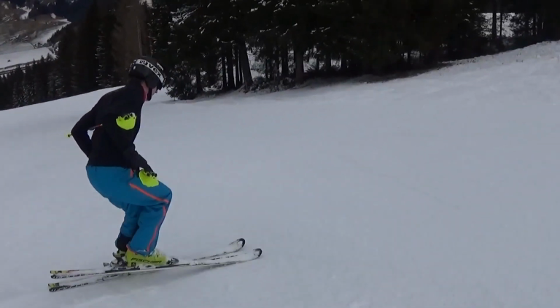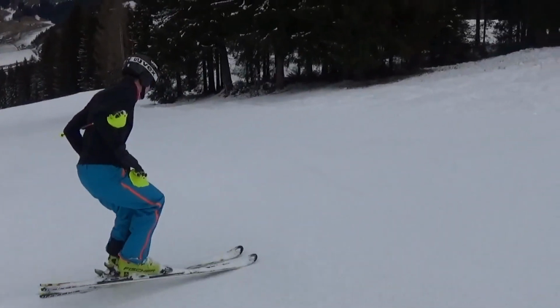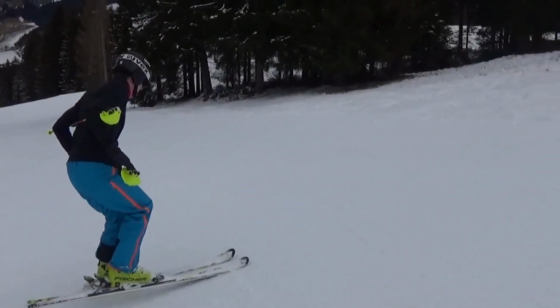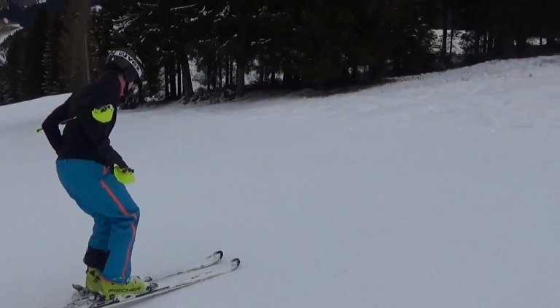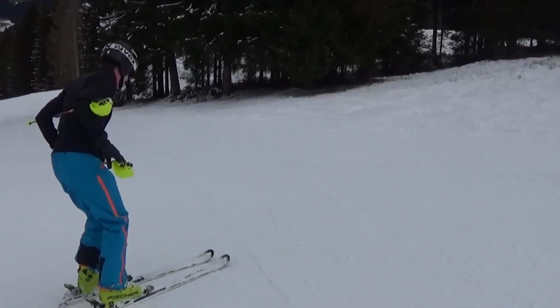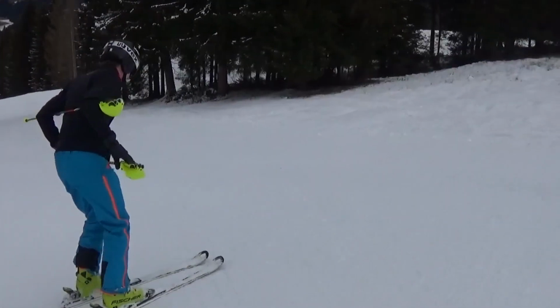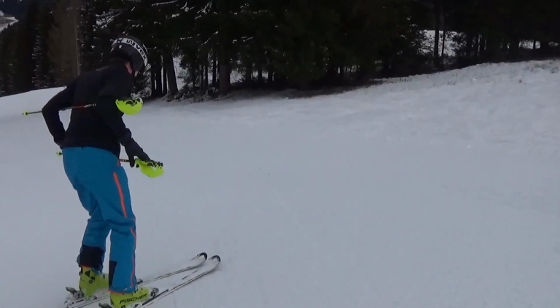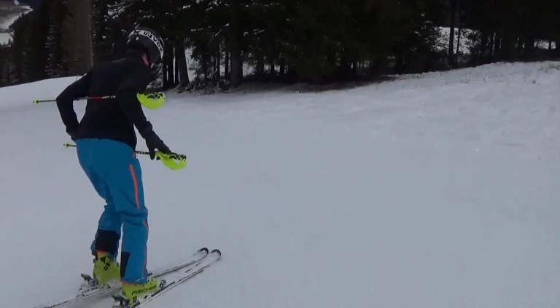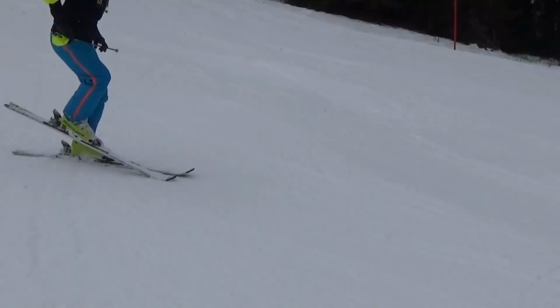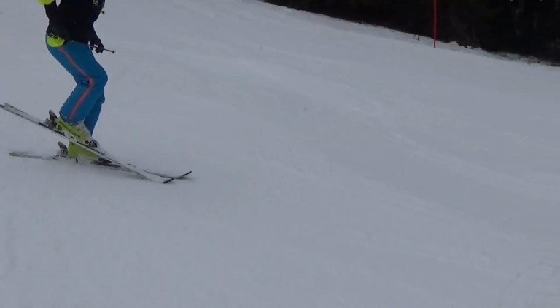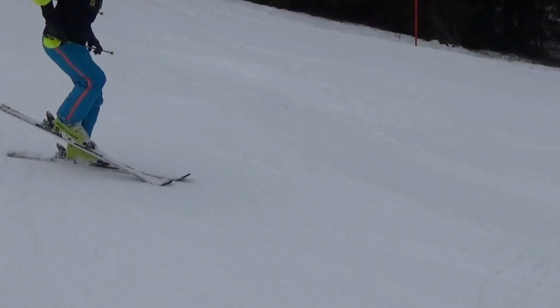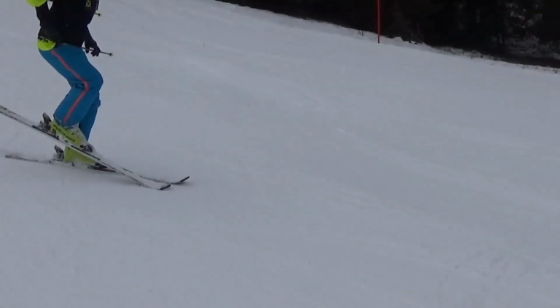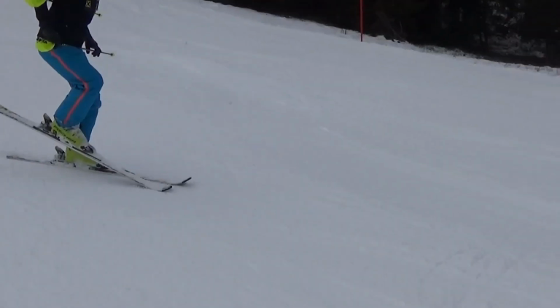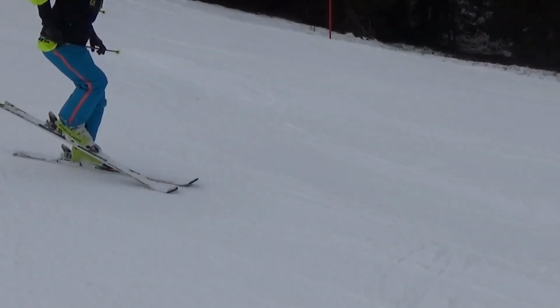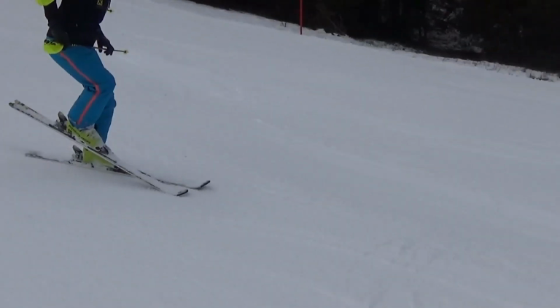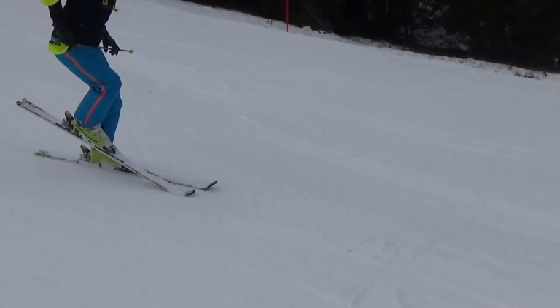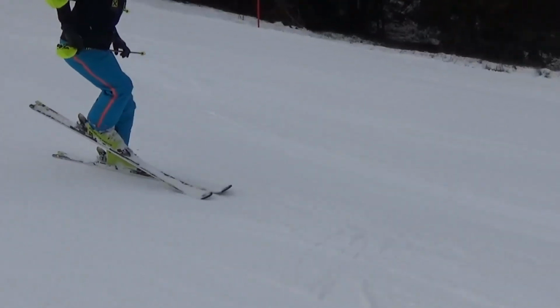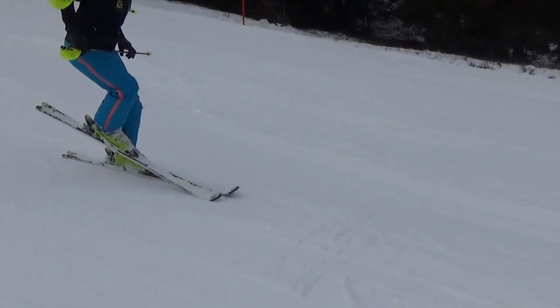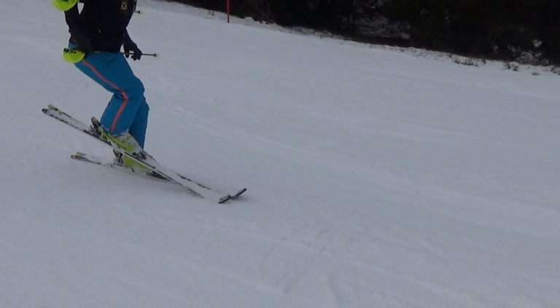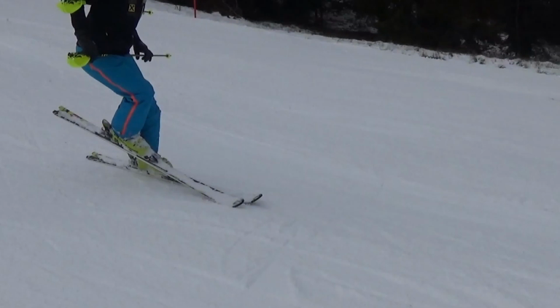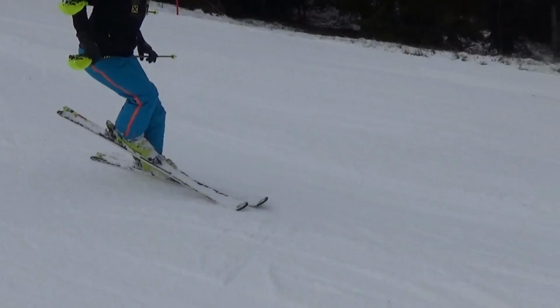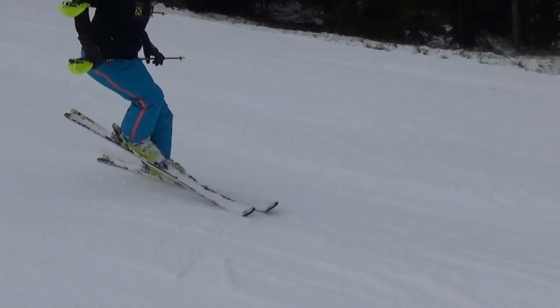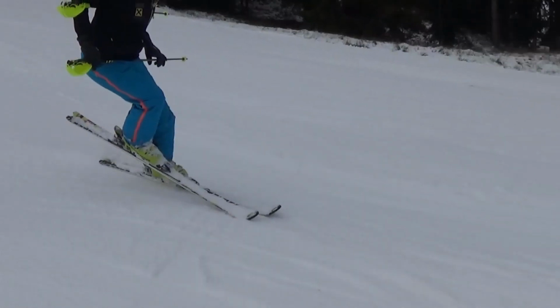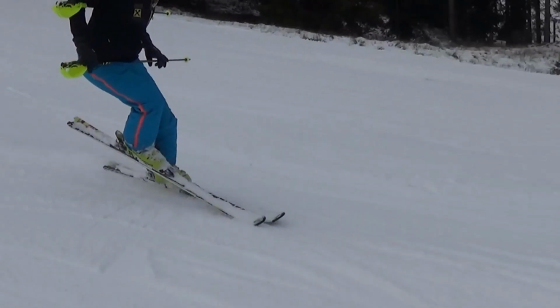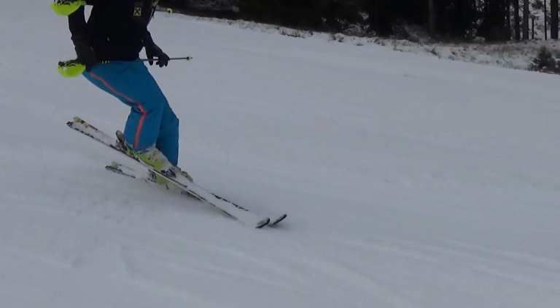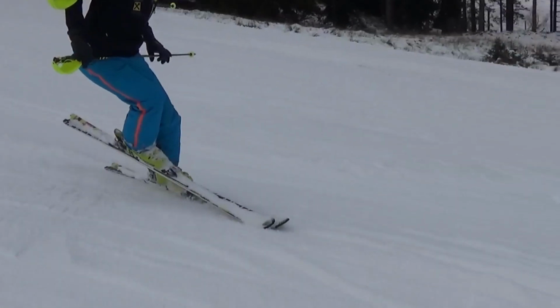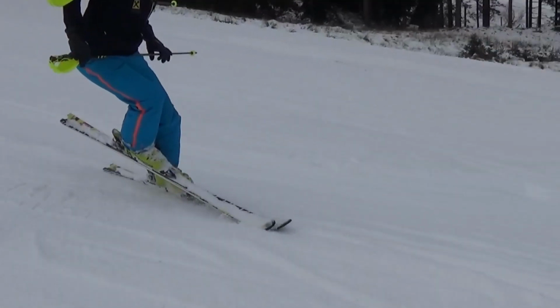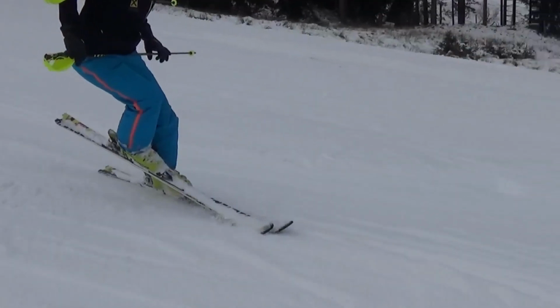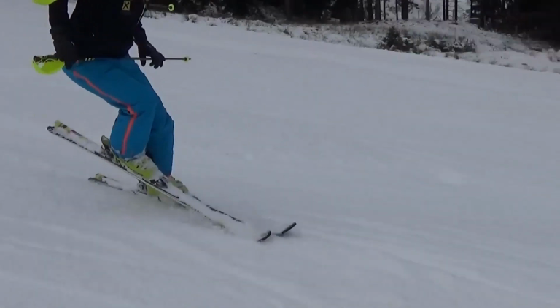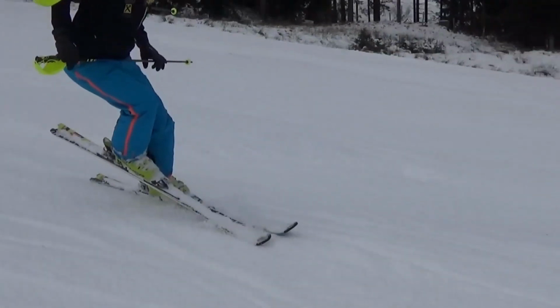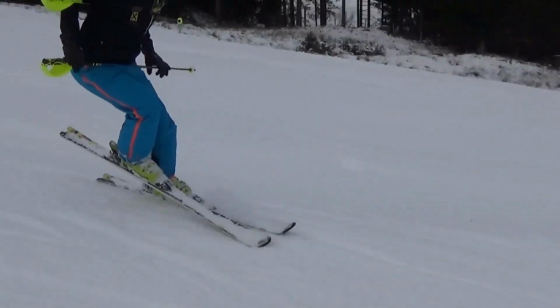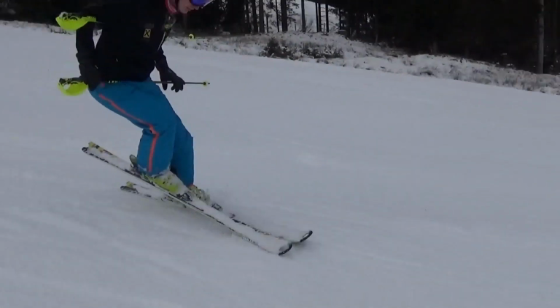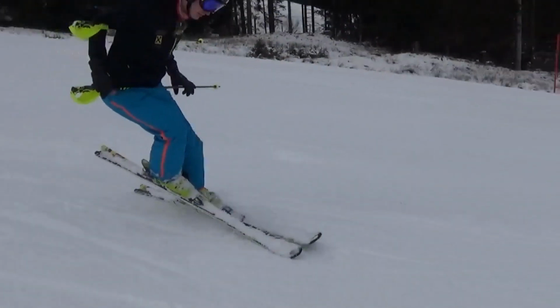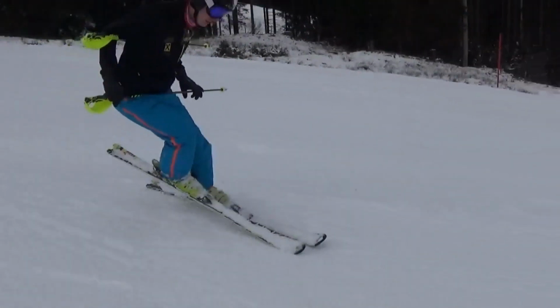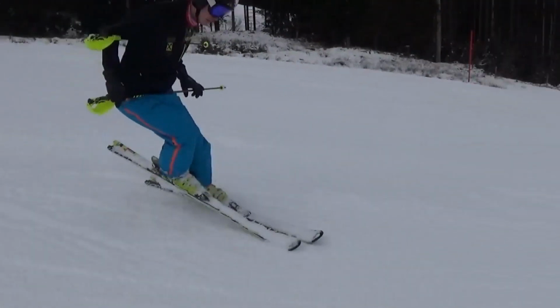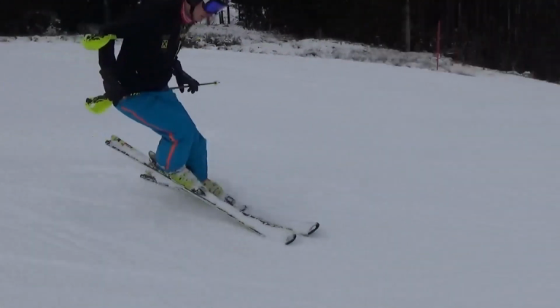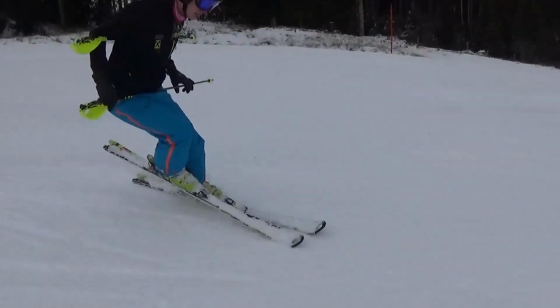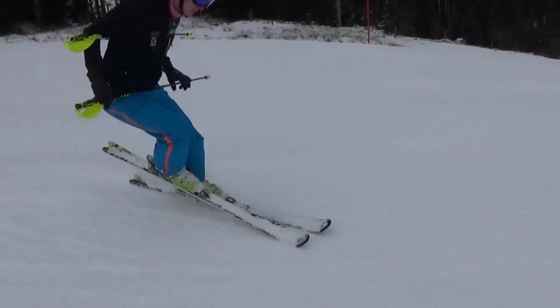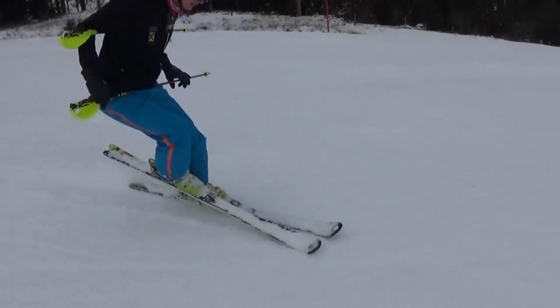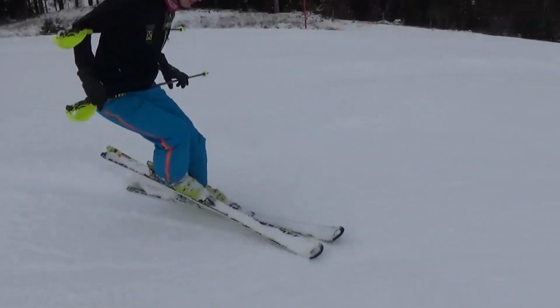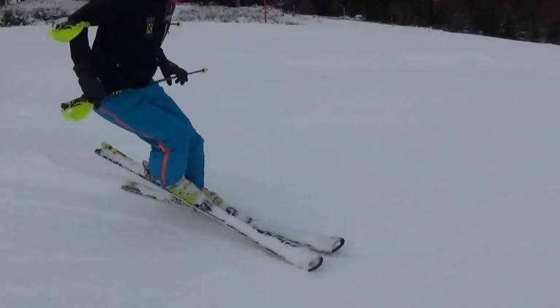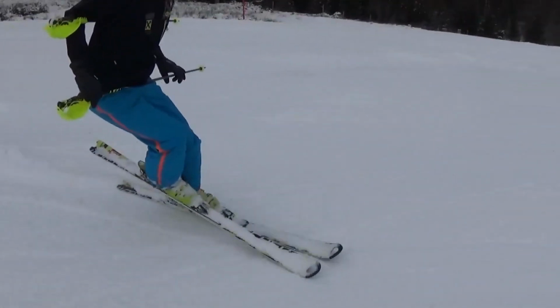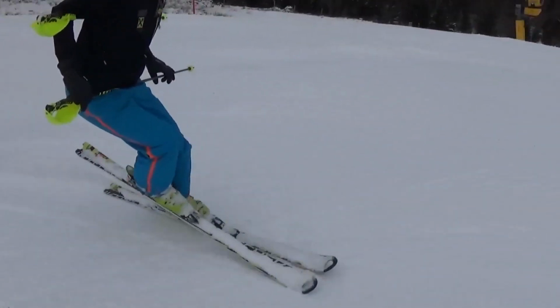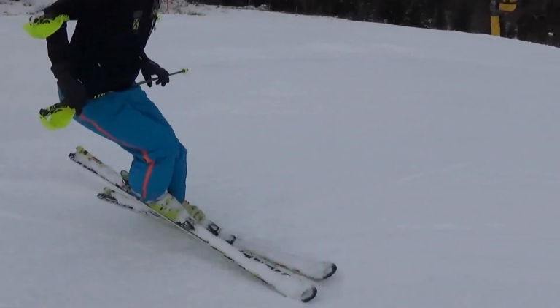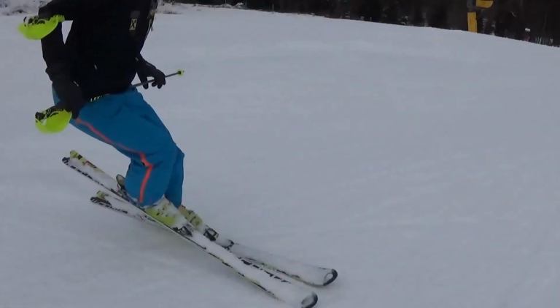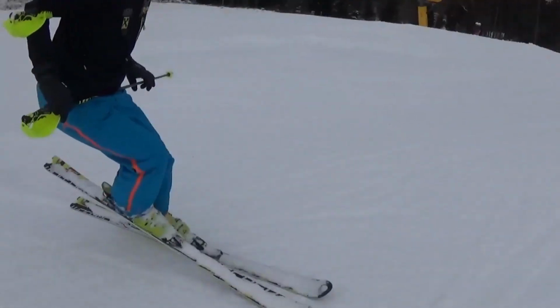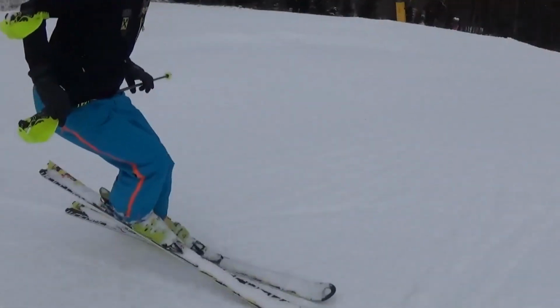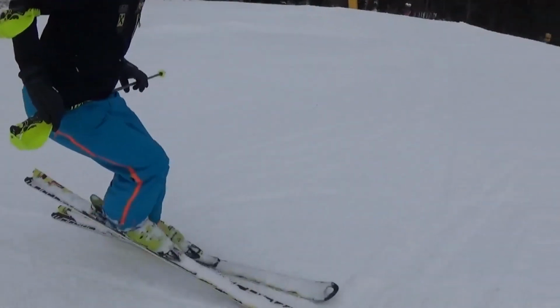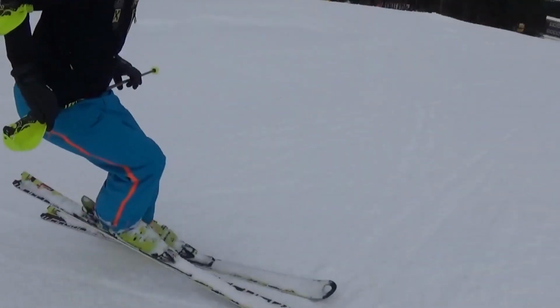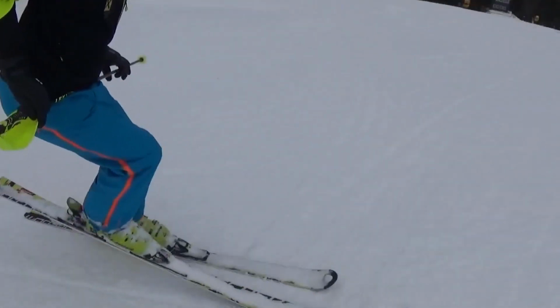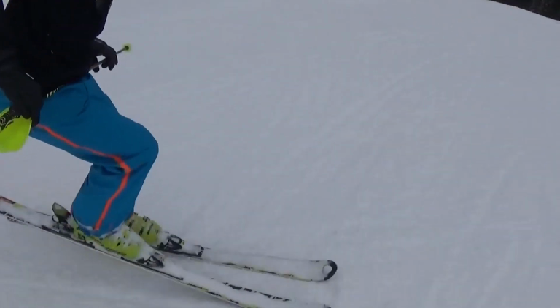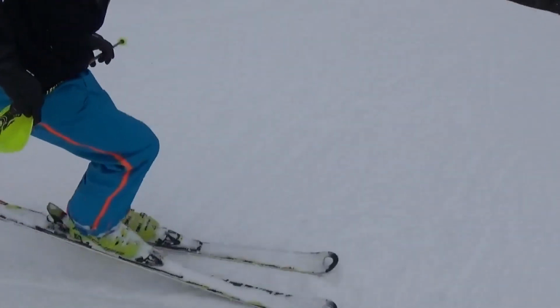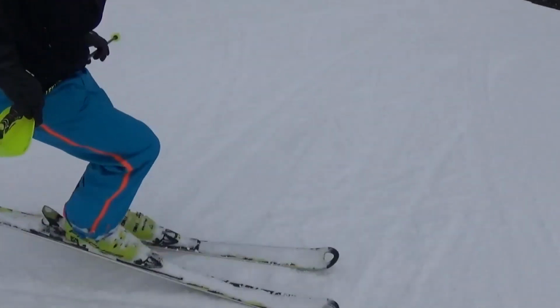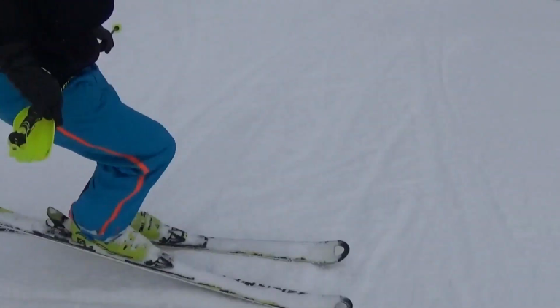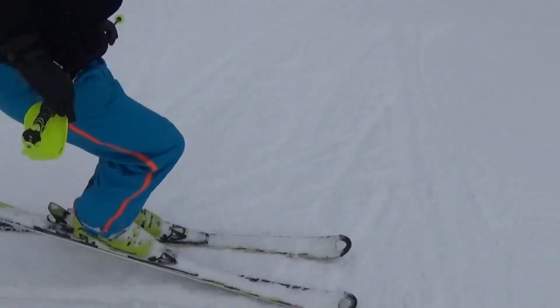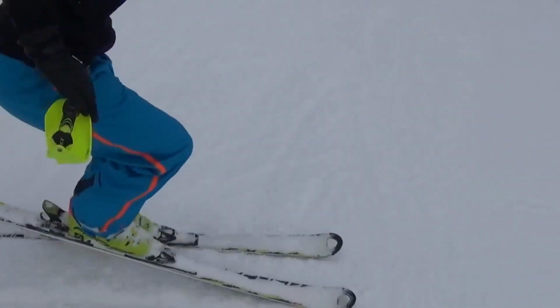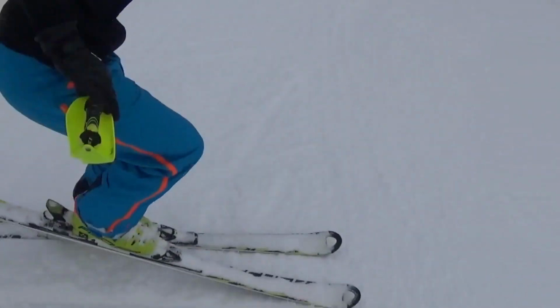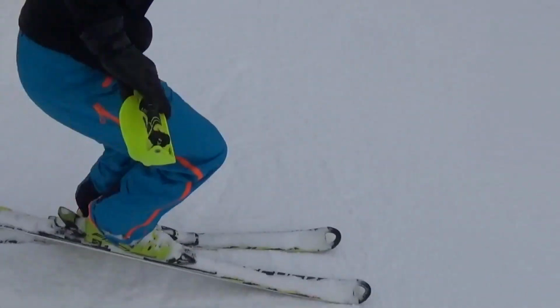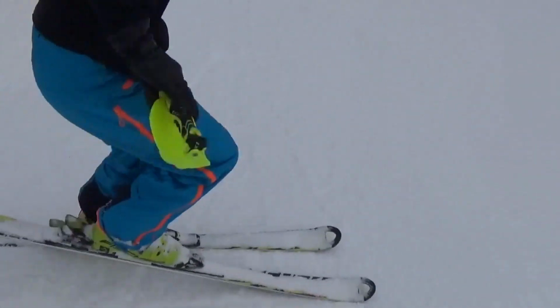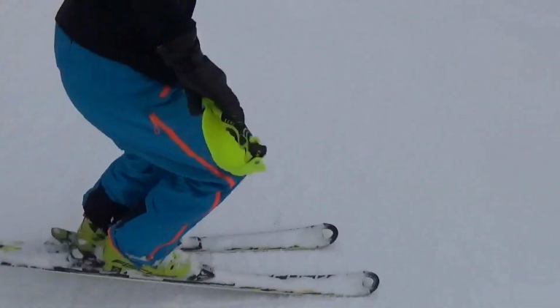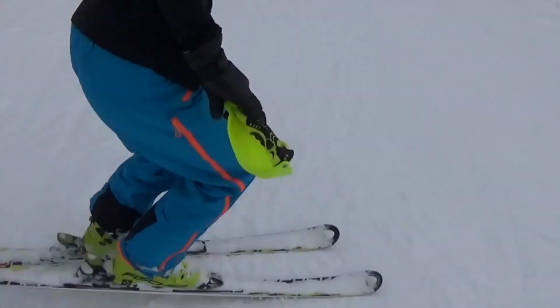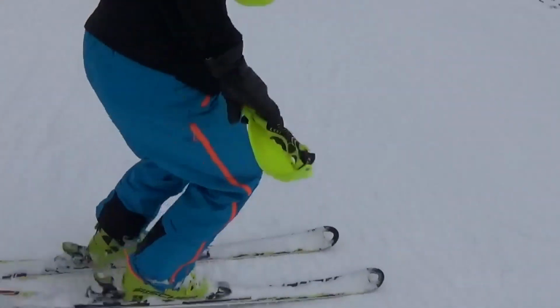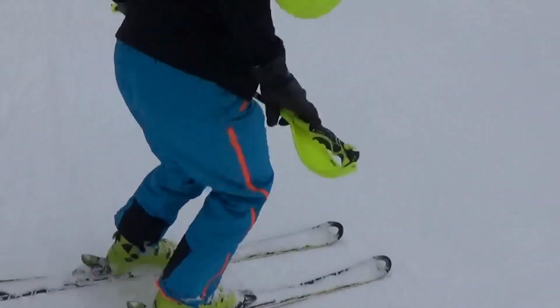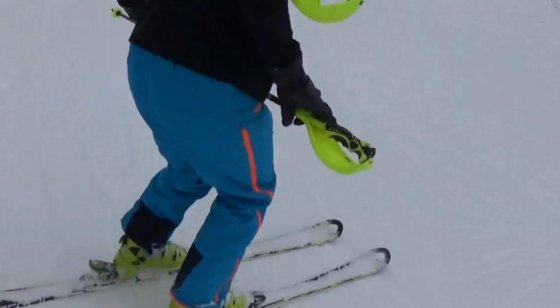Next up, you'll have to get the skis down the fall line. If that doesn't work, make sure you check out the previous video I did.